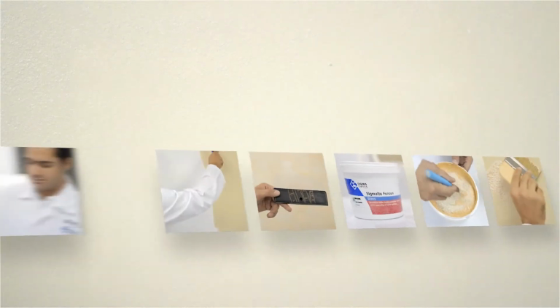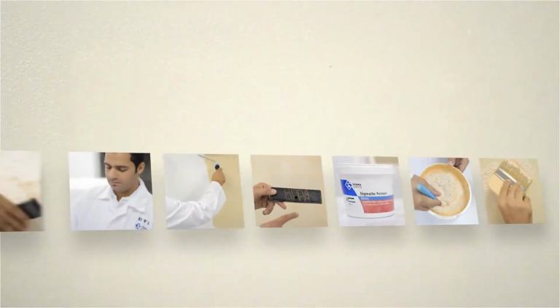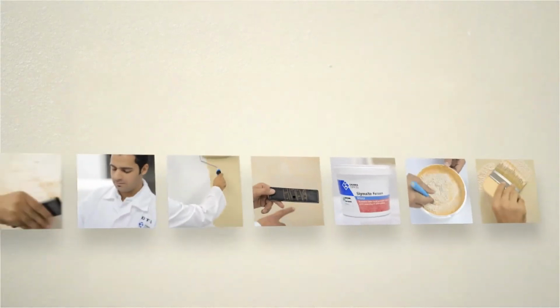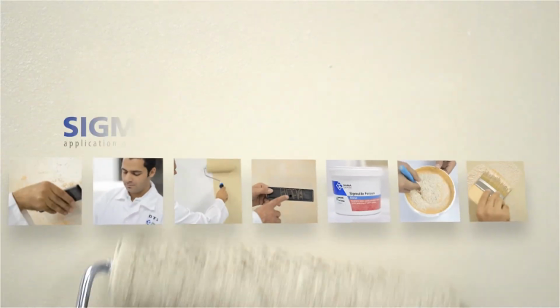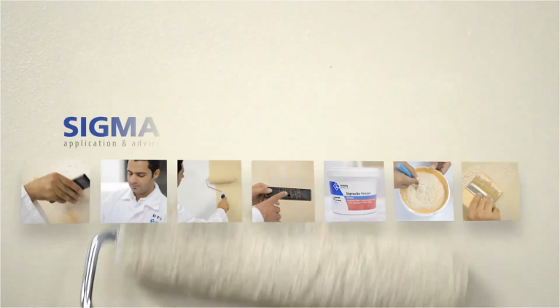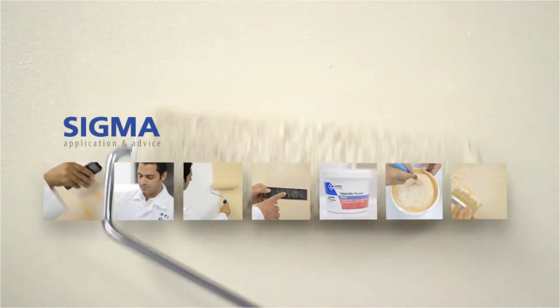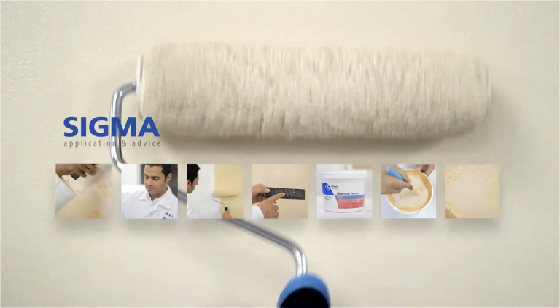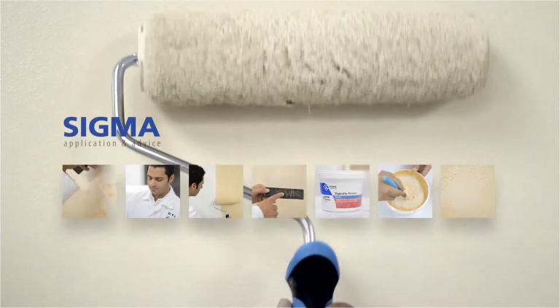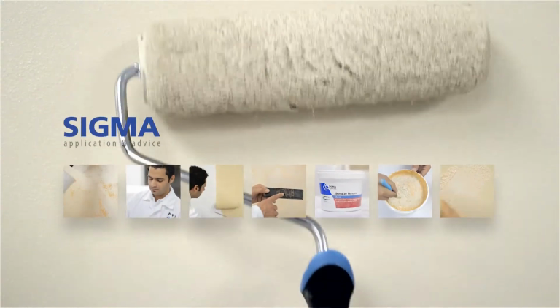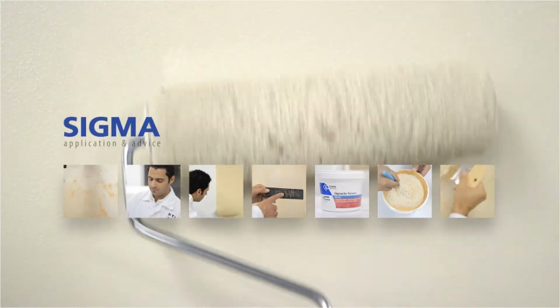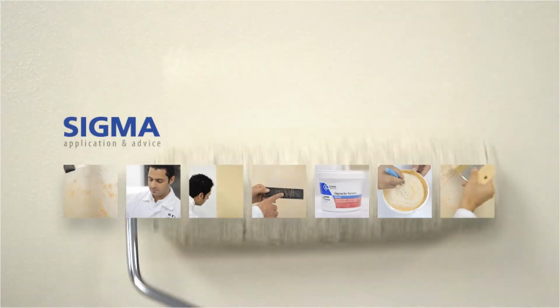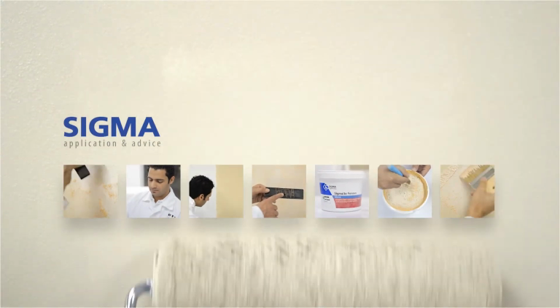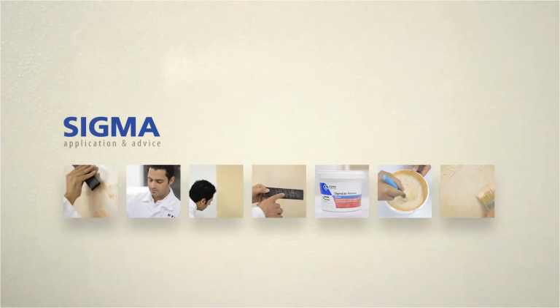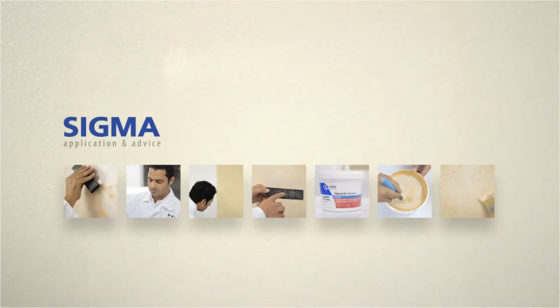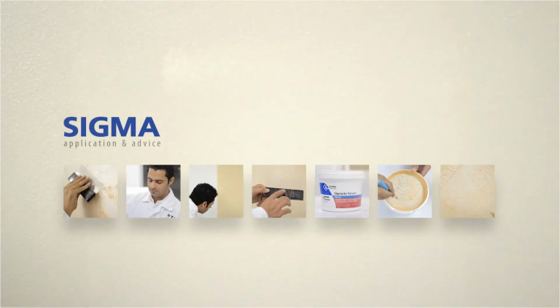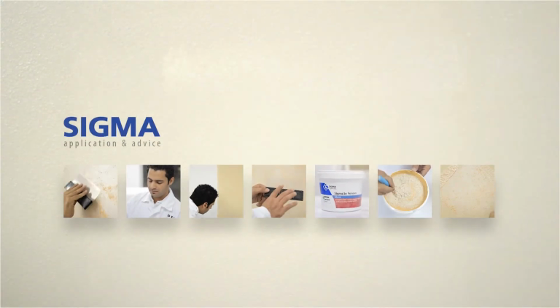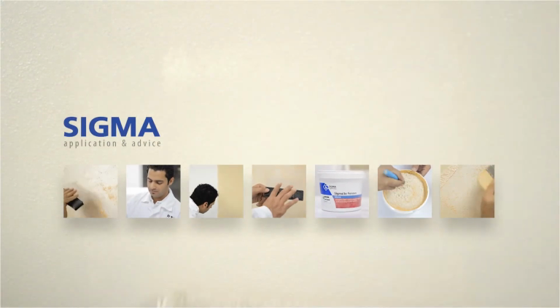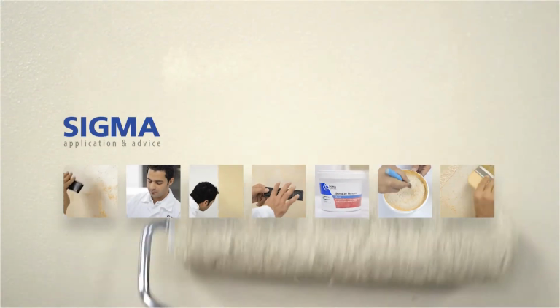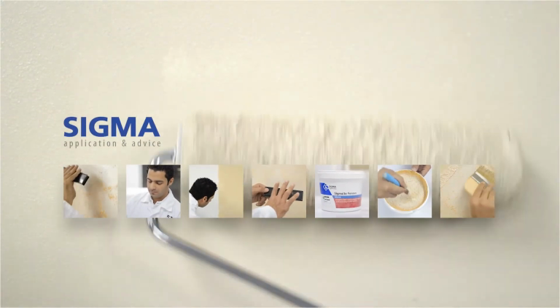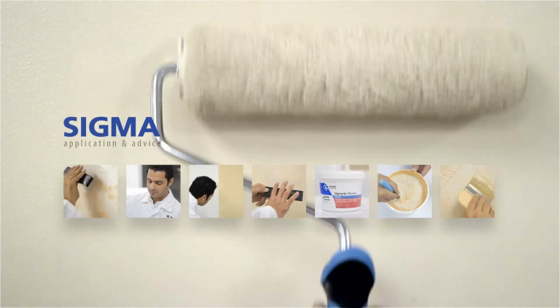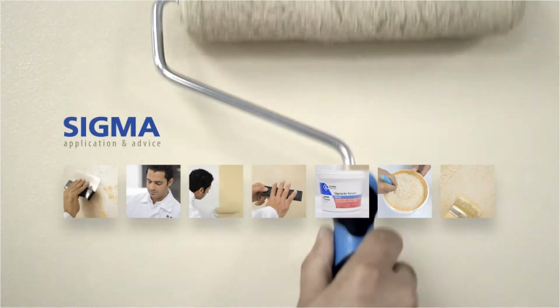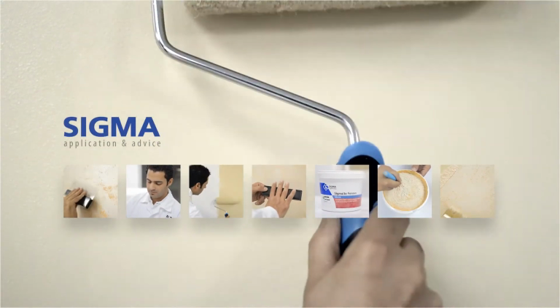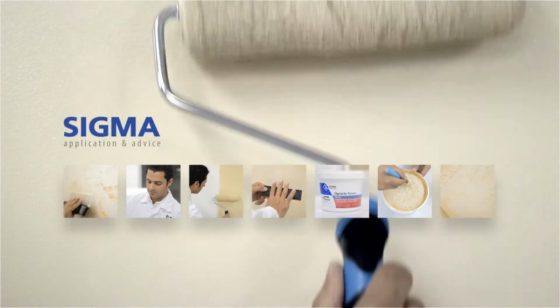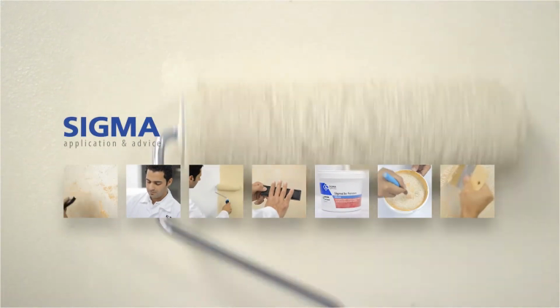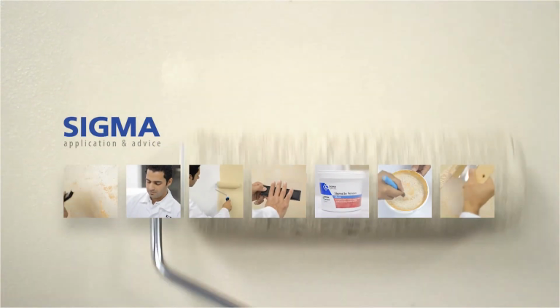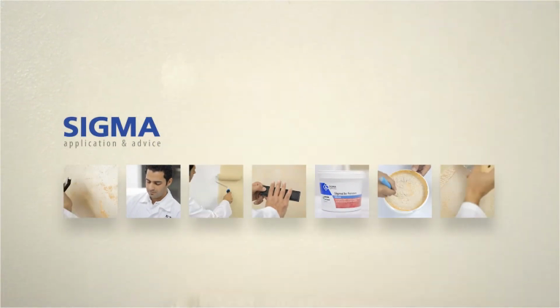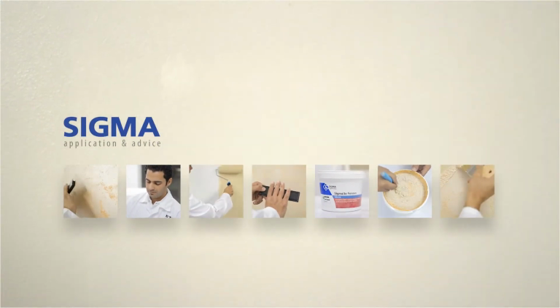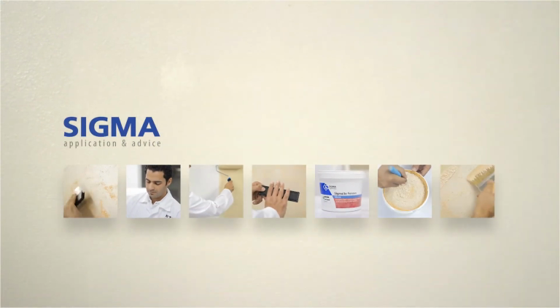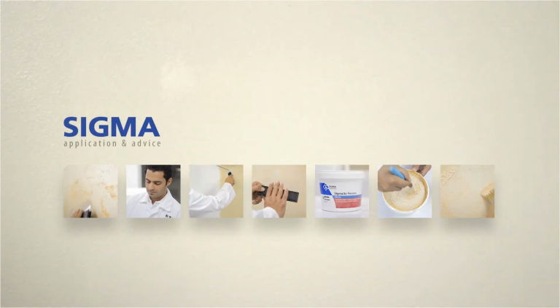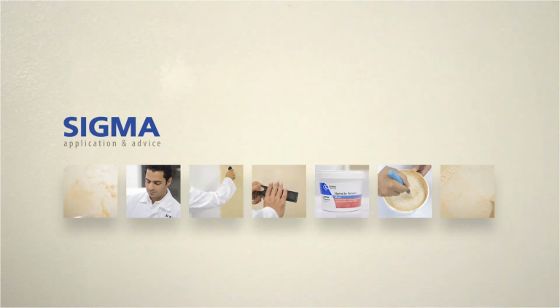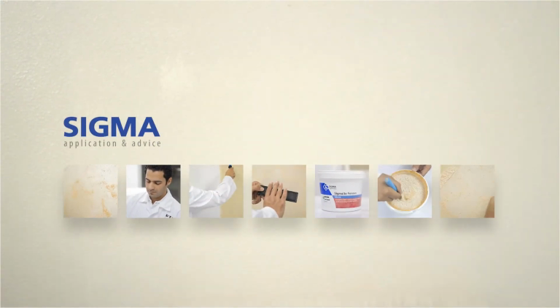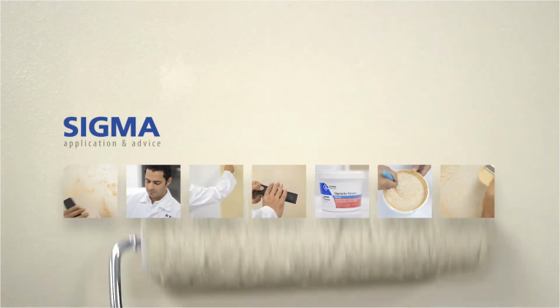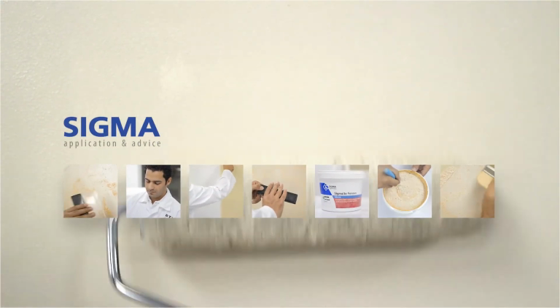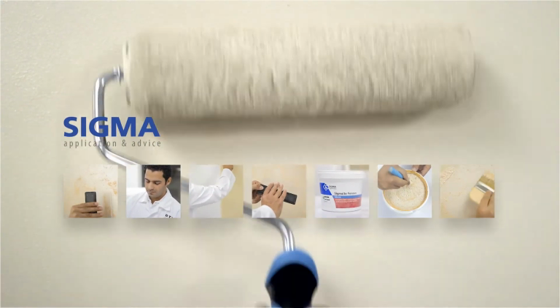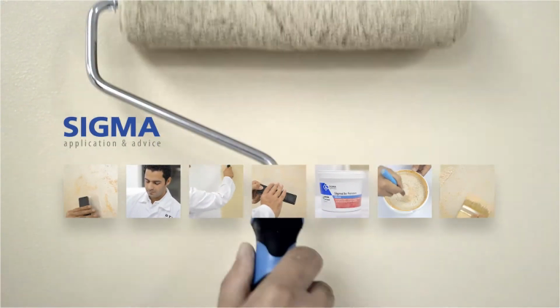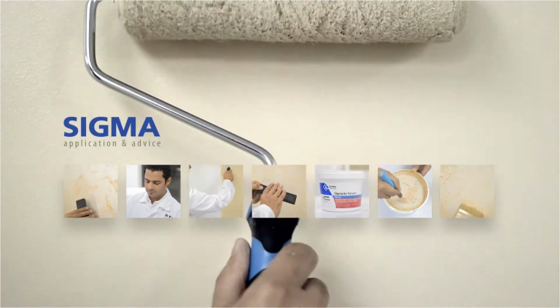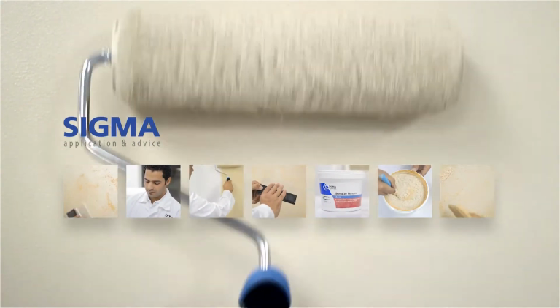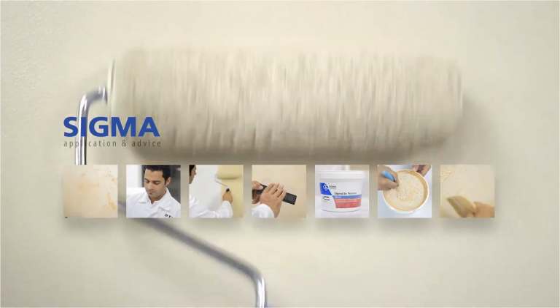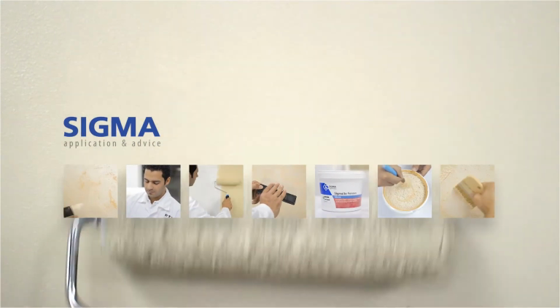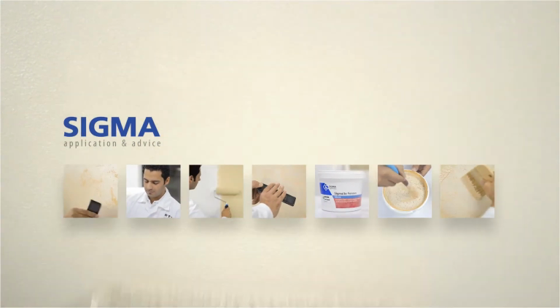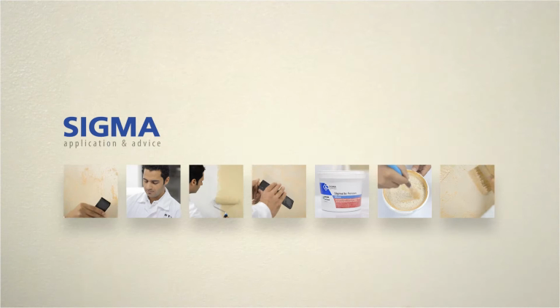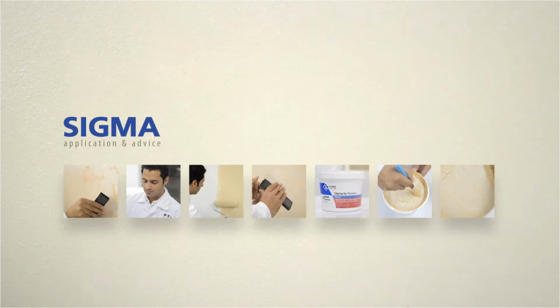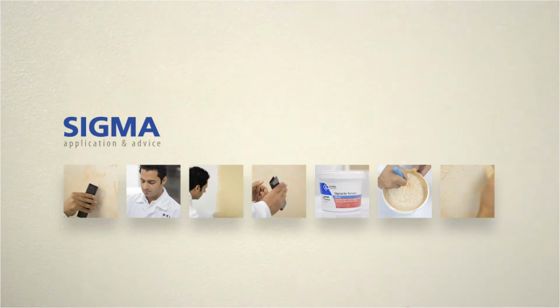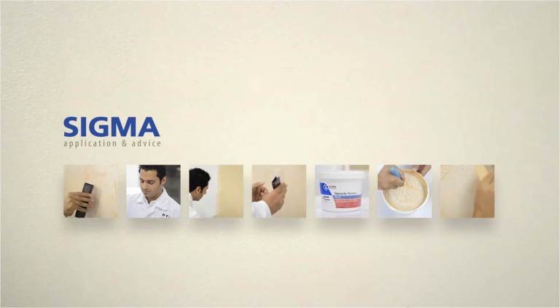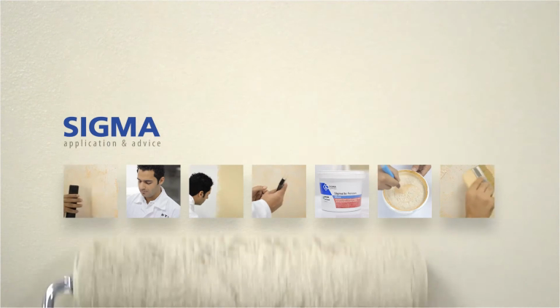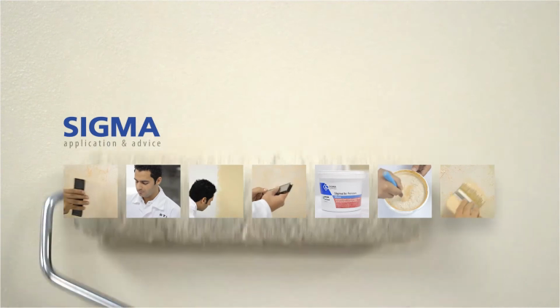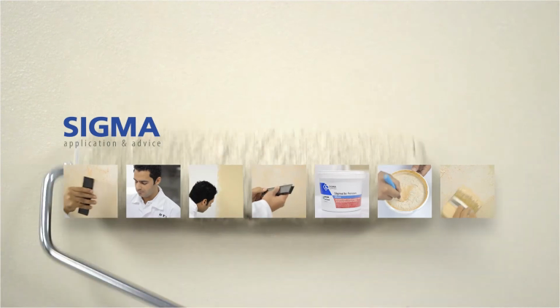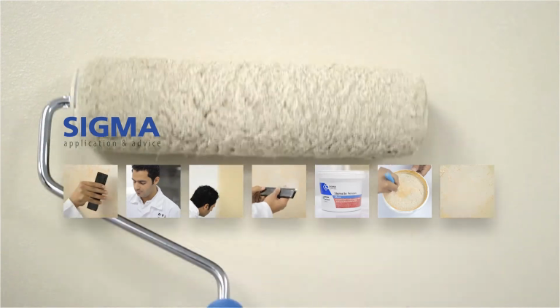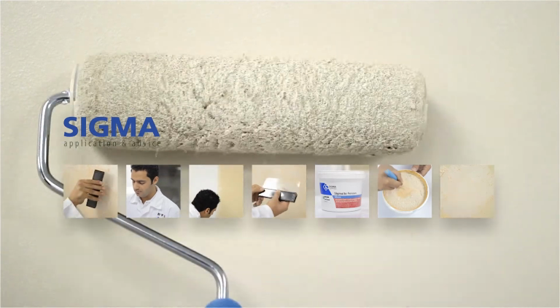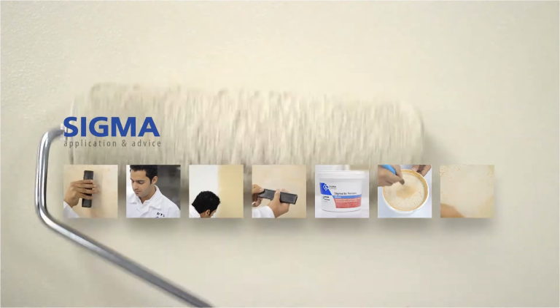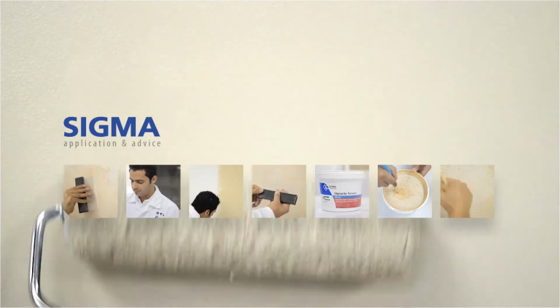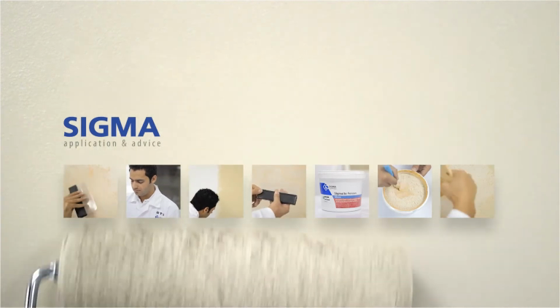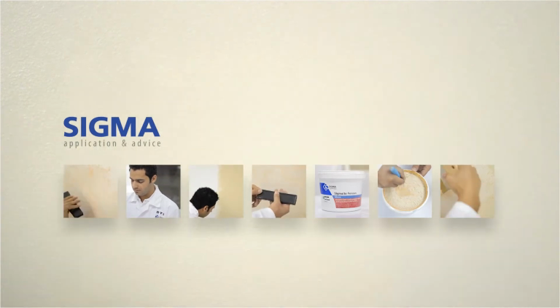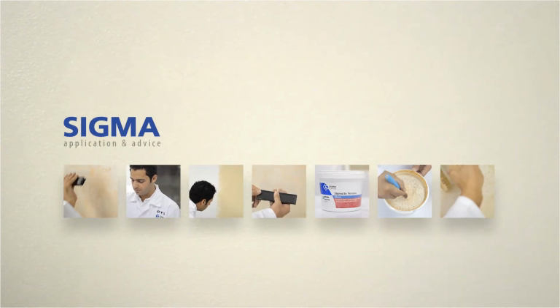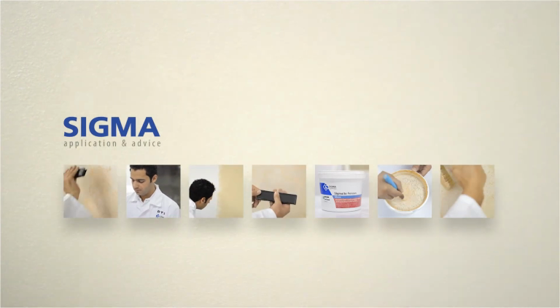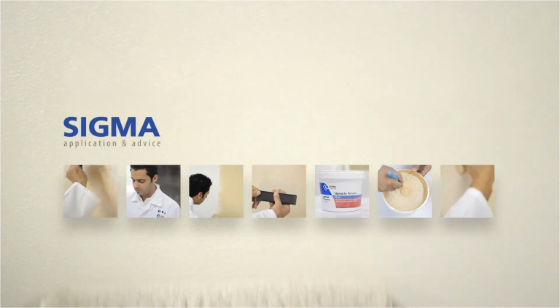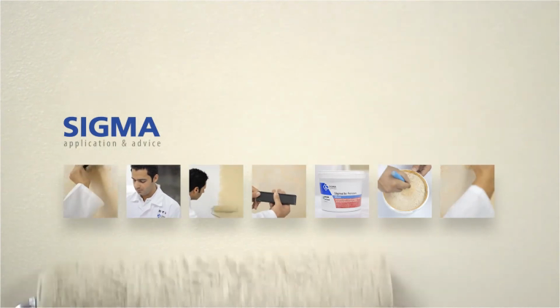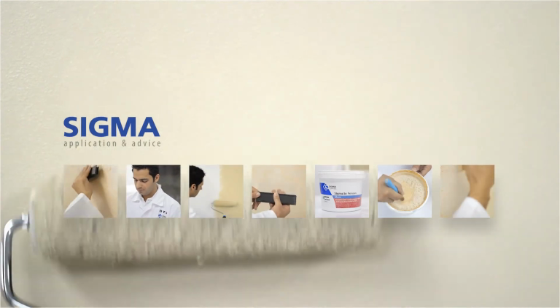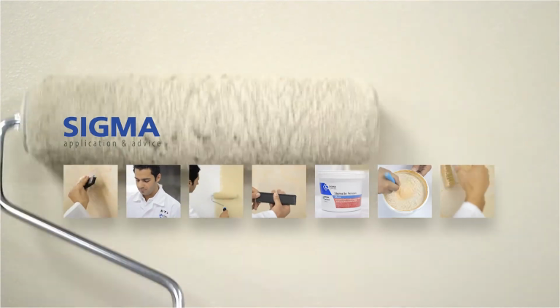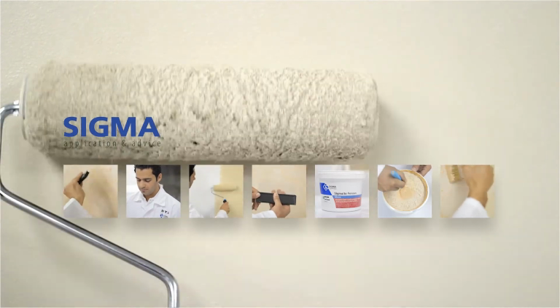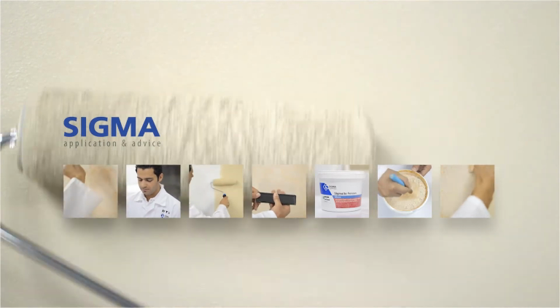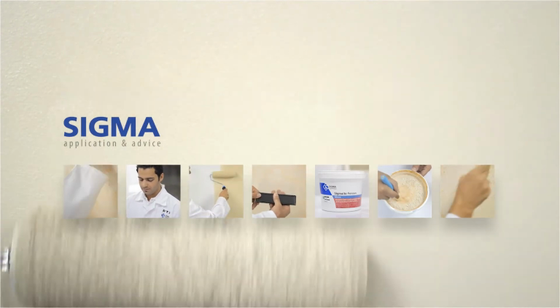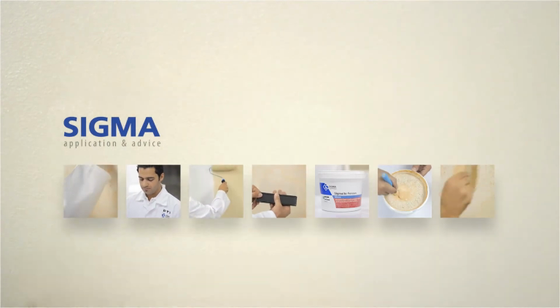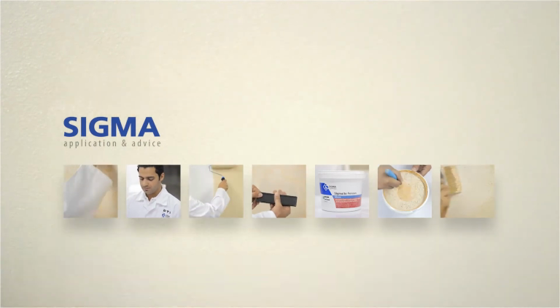Welcome to Sigma Online Demonstrations, your online guide to Sigma product application and advice.